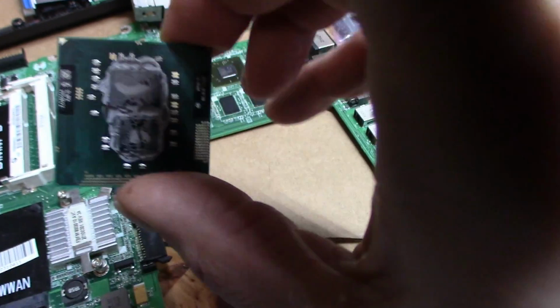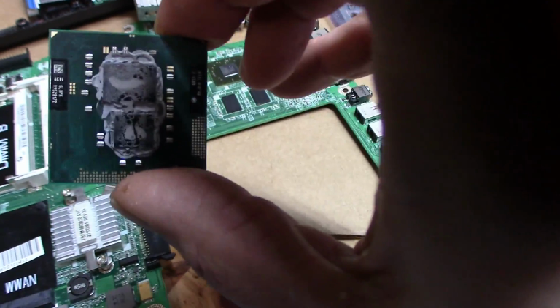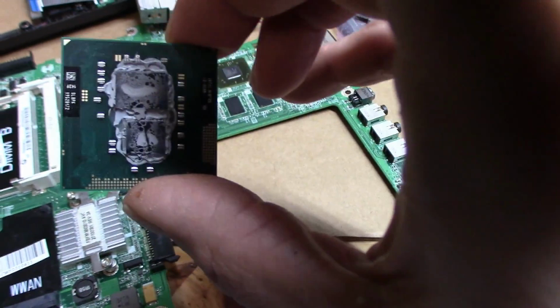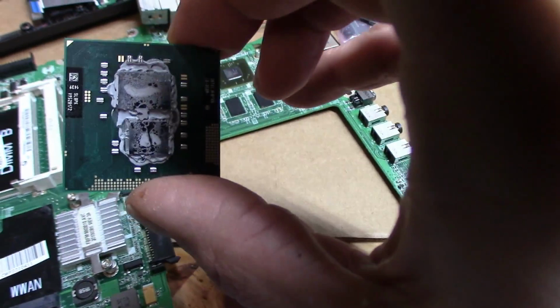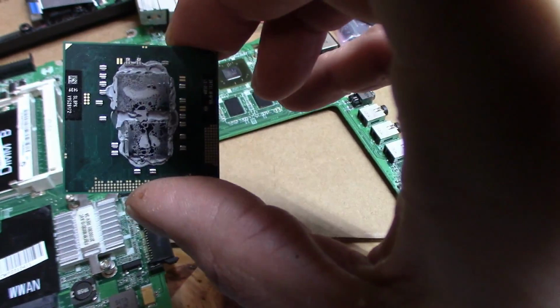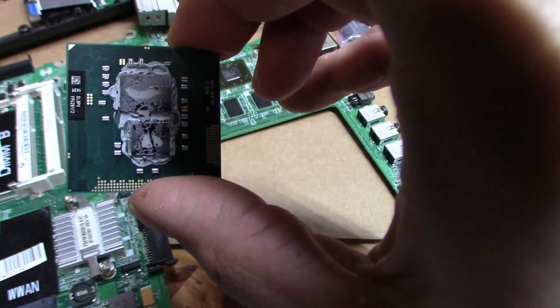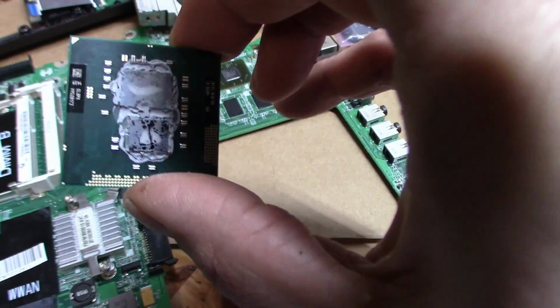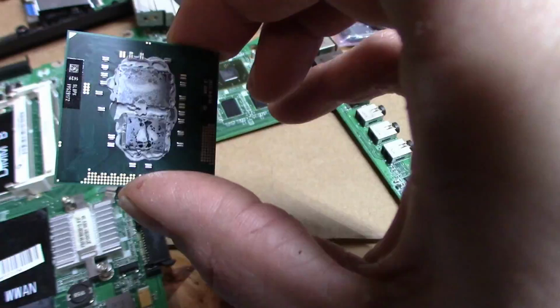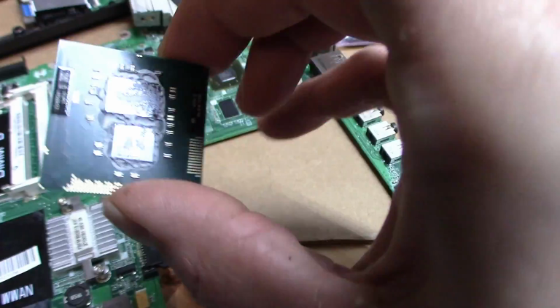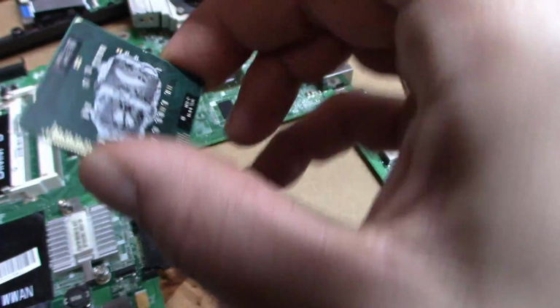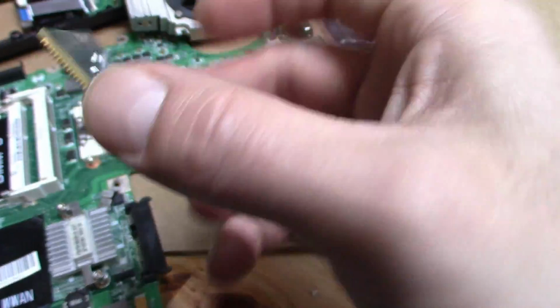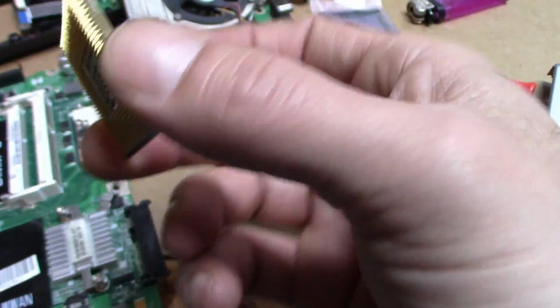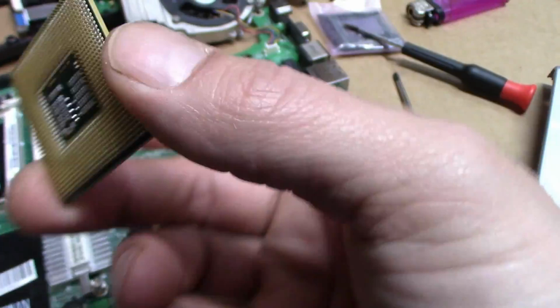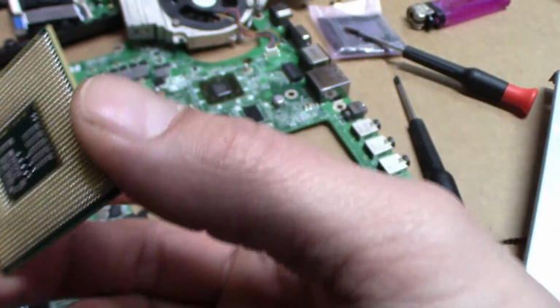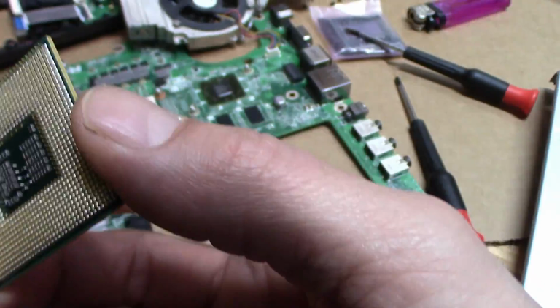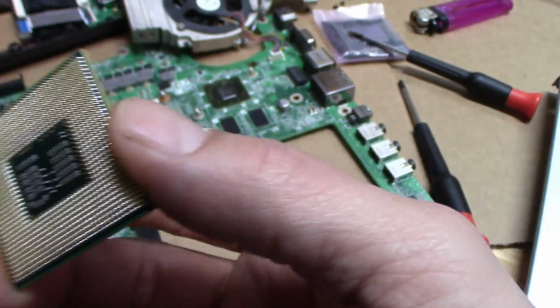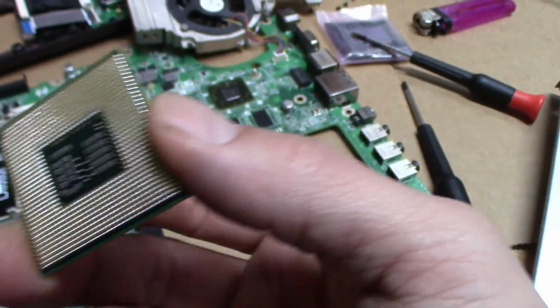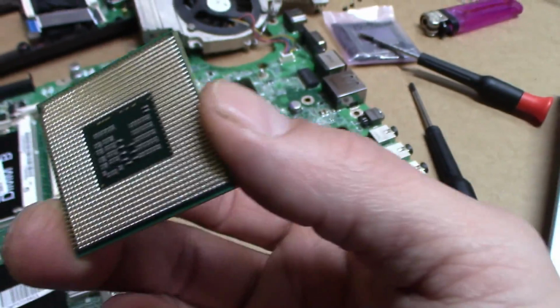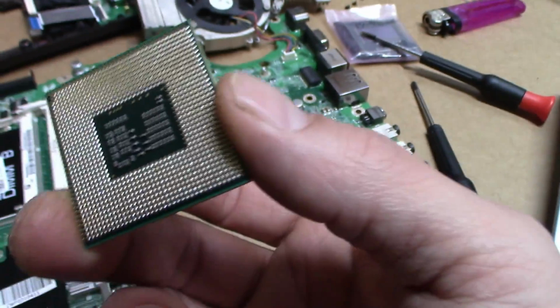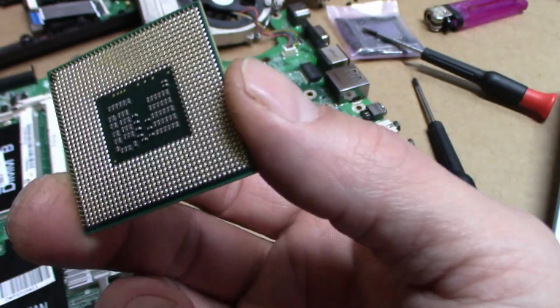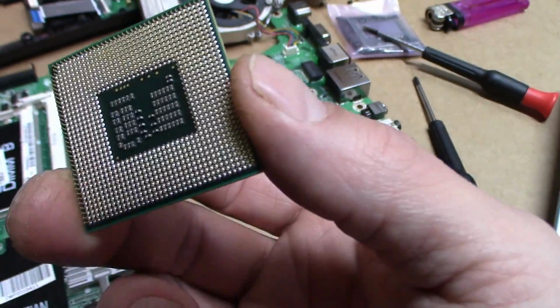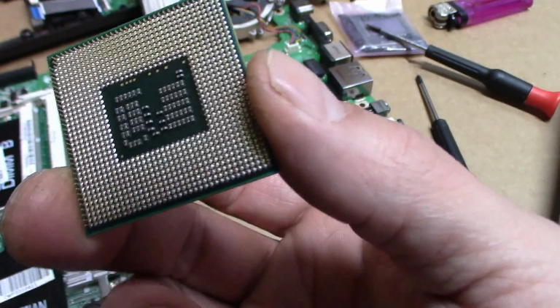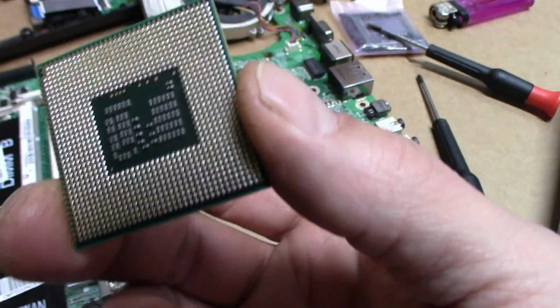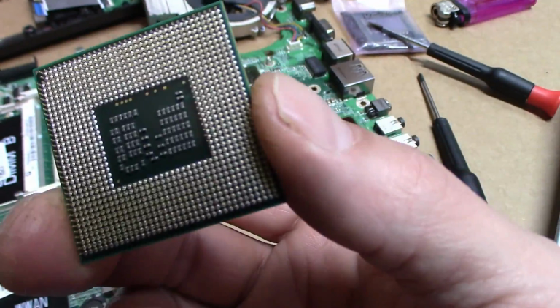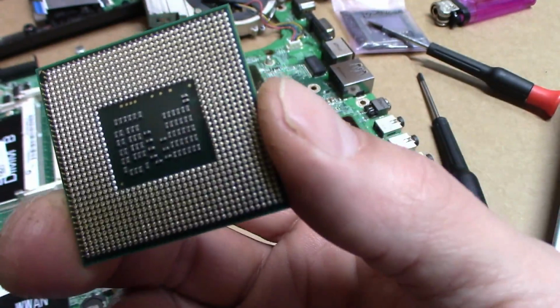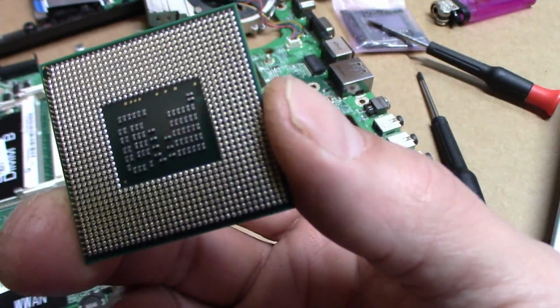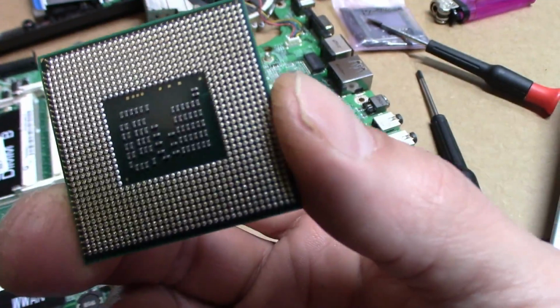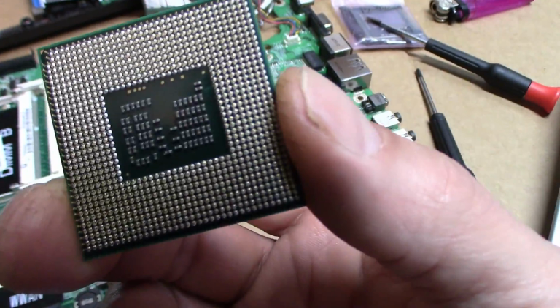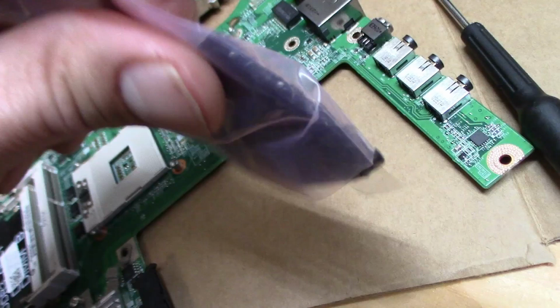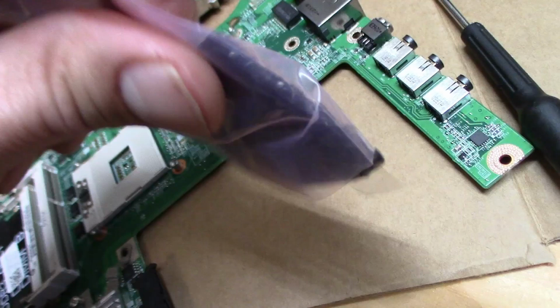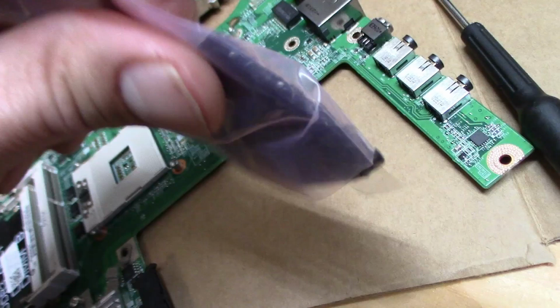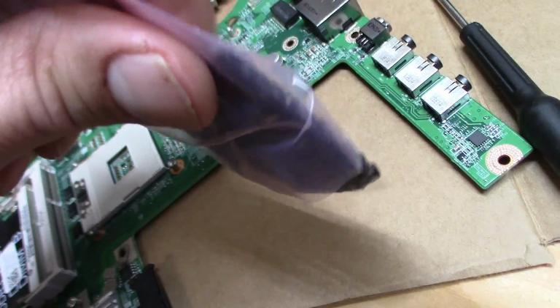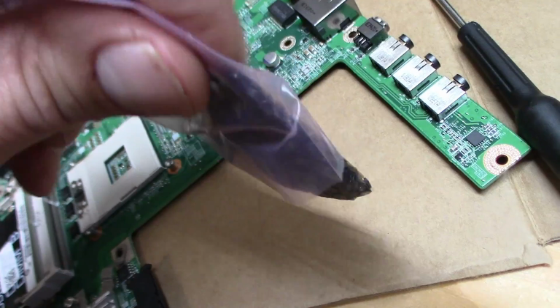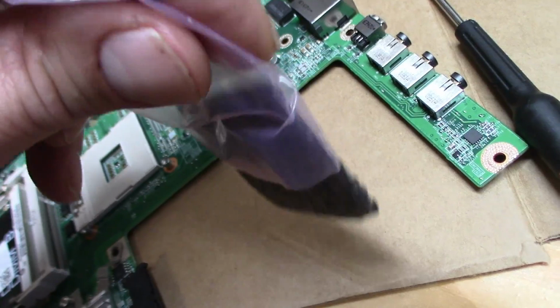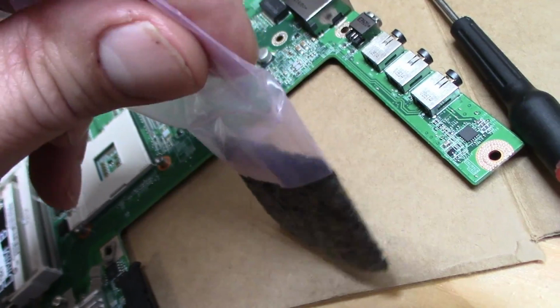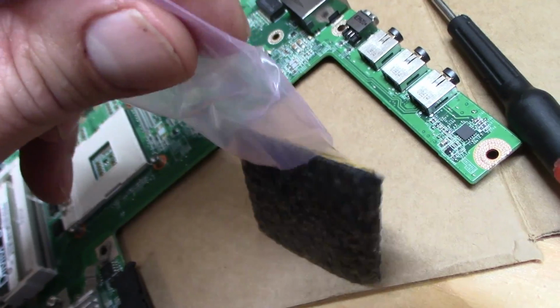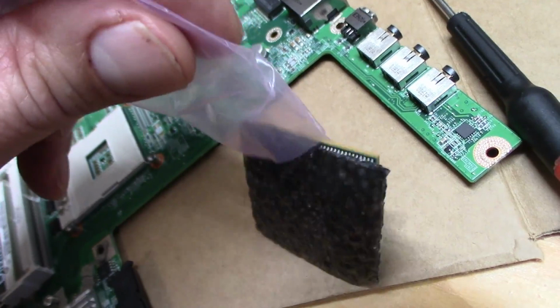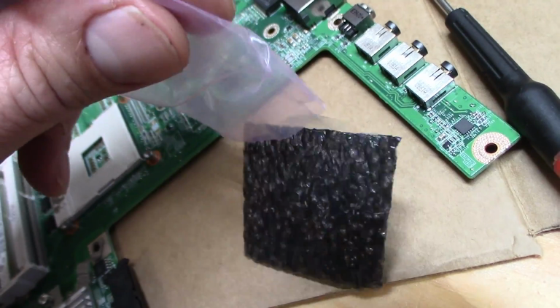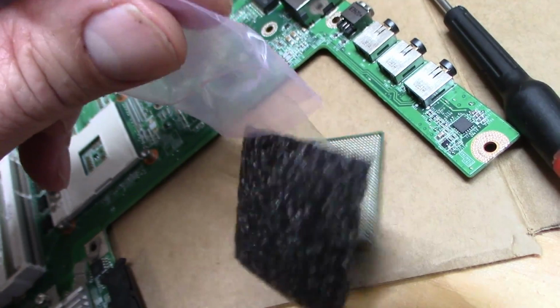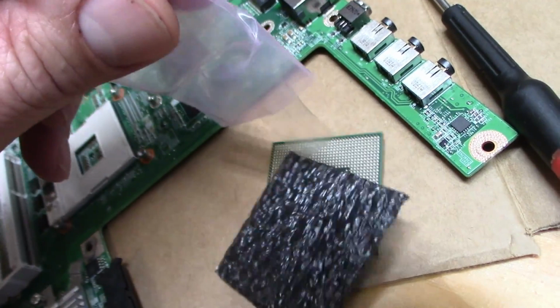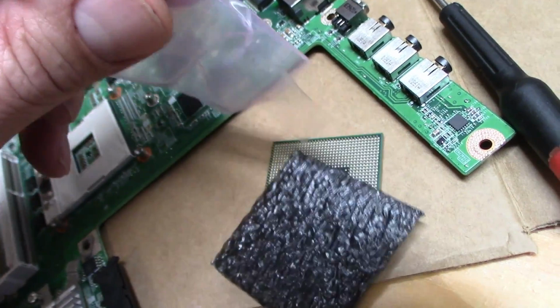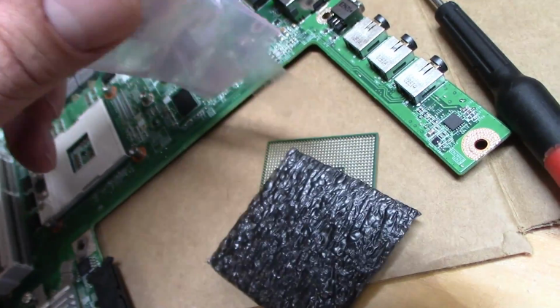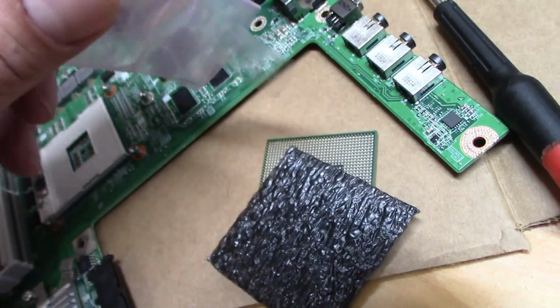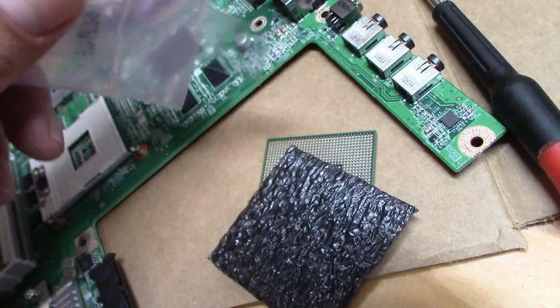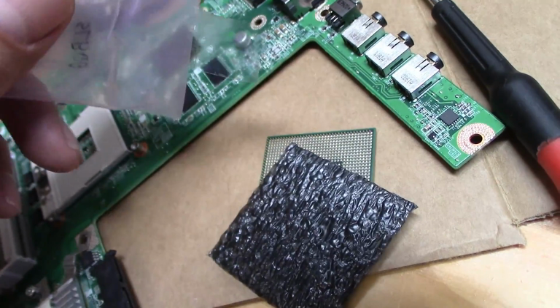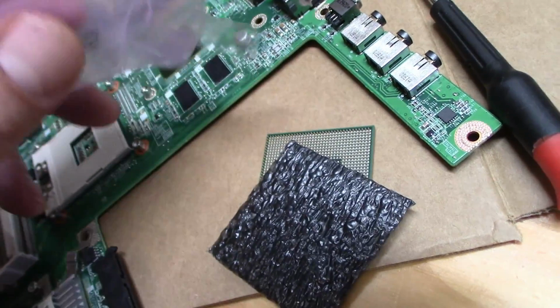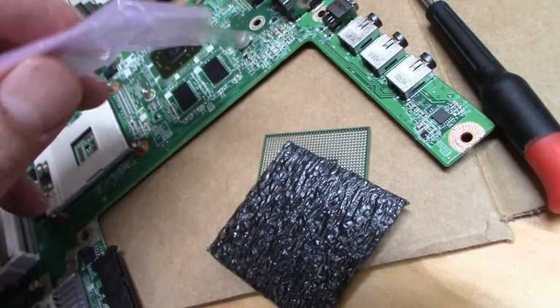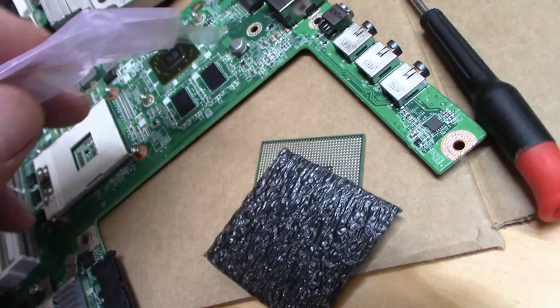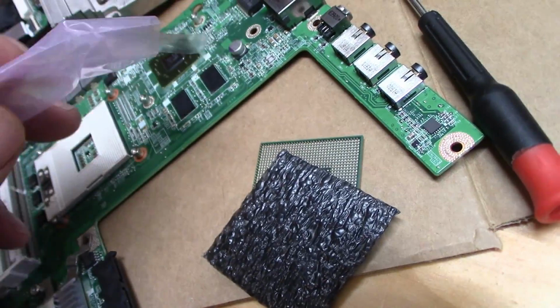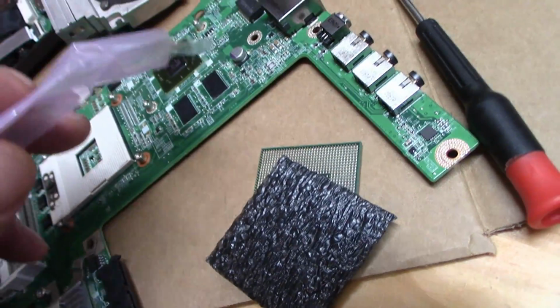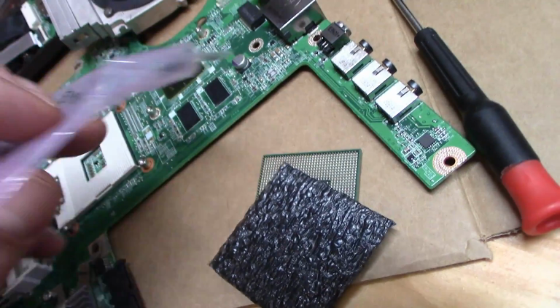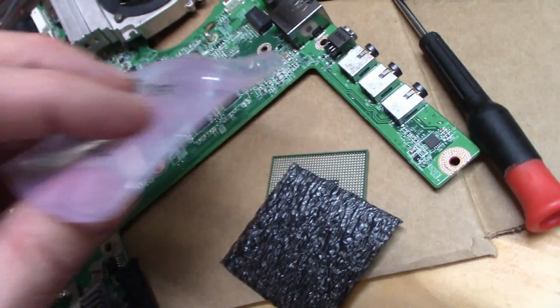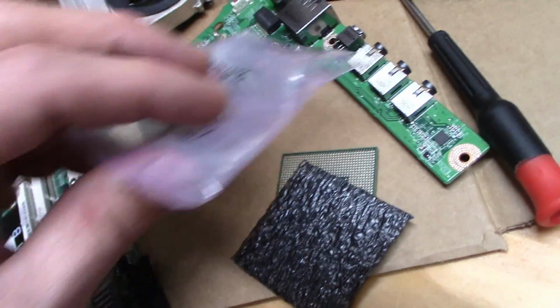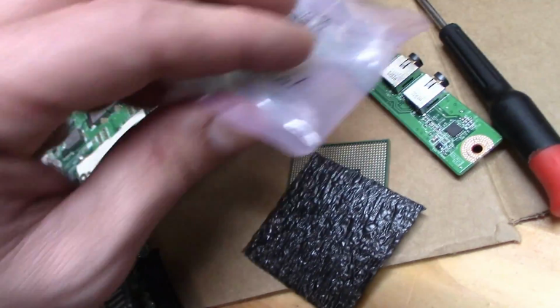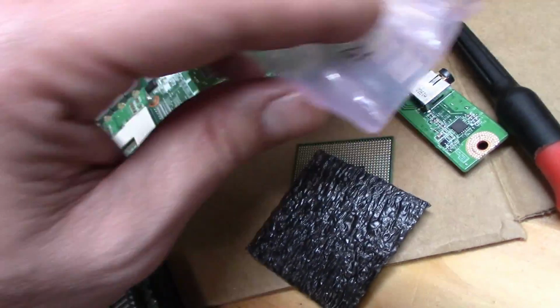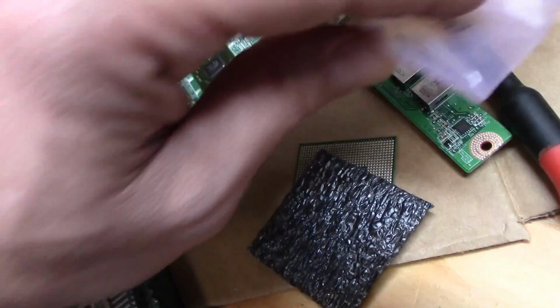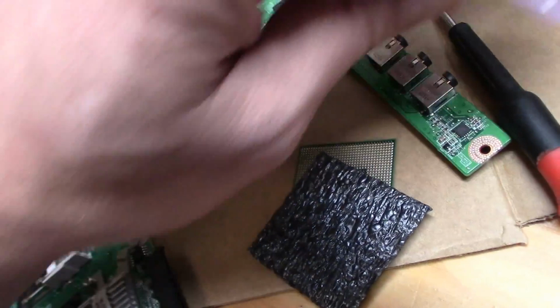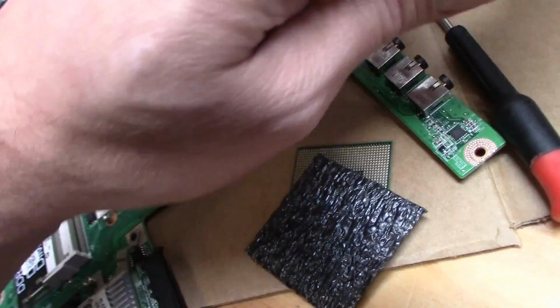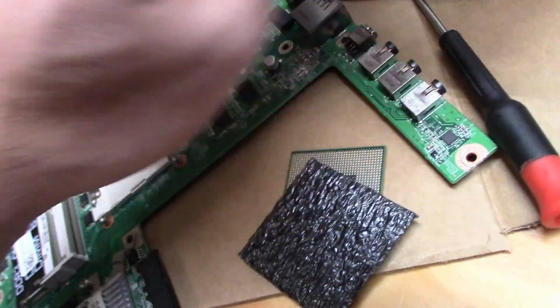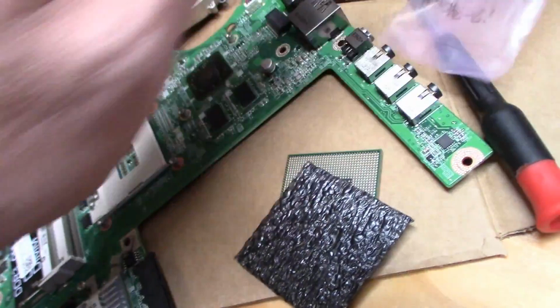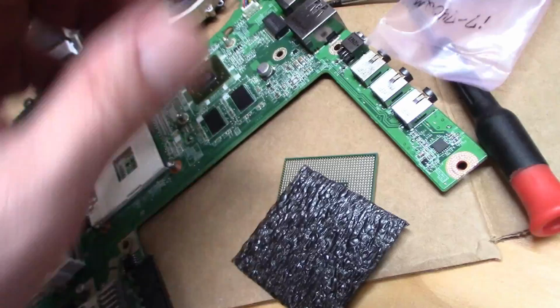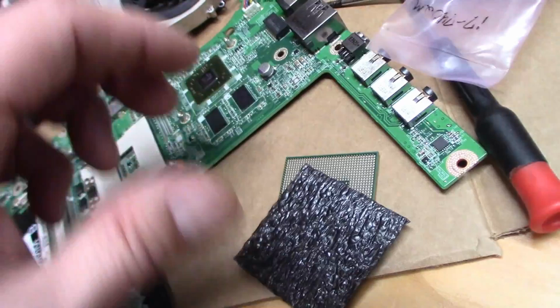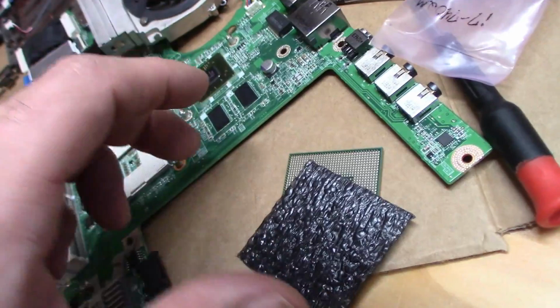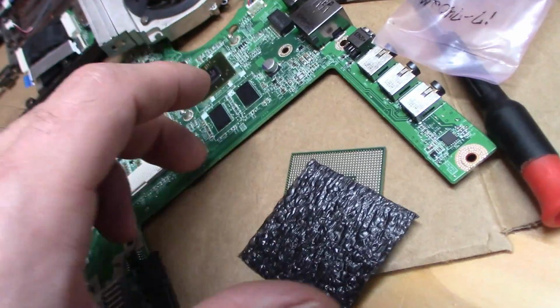Oh, the exciting part — out with the old i3 and in with the i7. Why haven't you hit the like button yet?